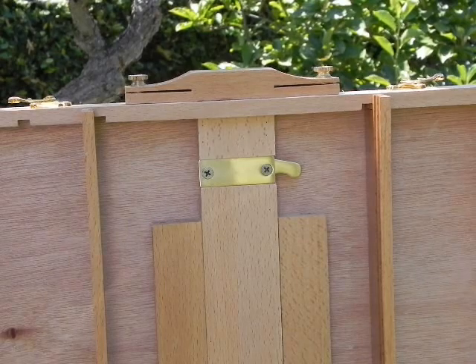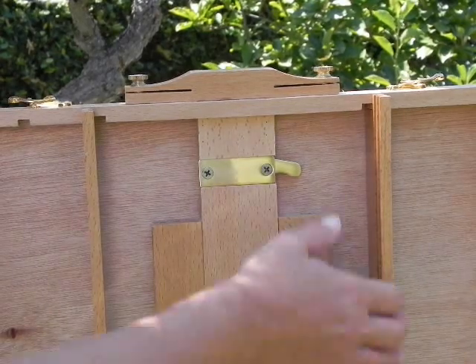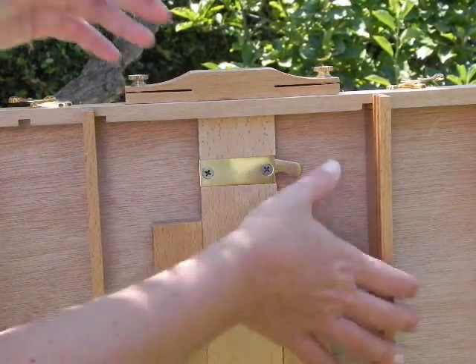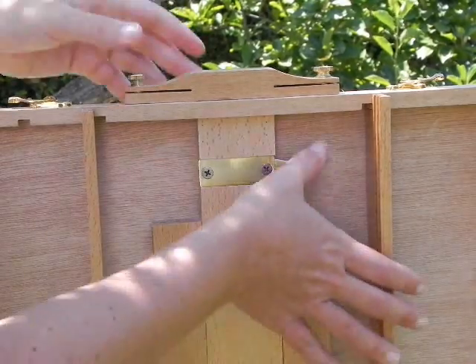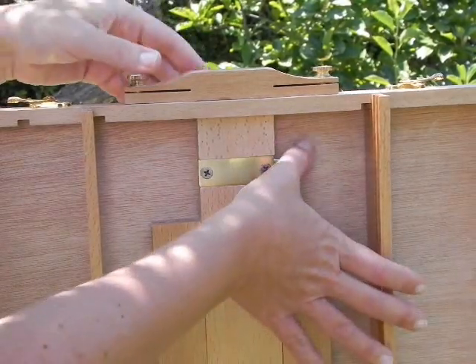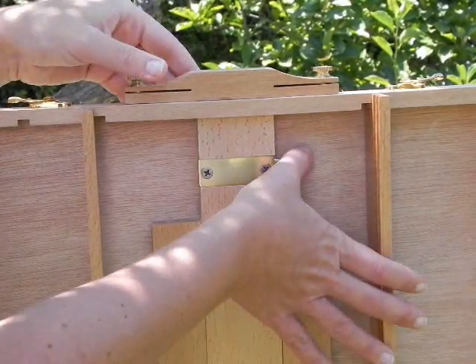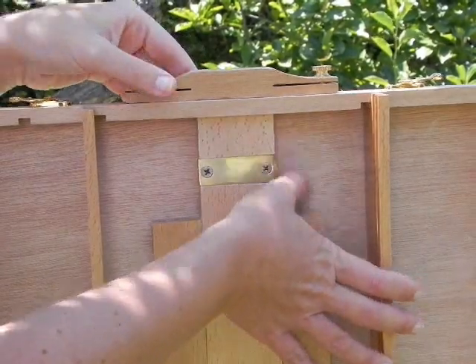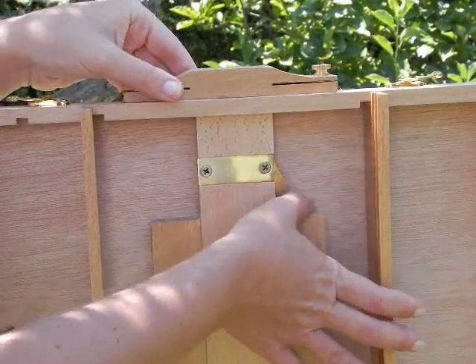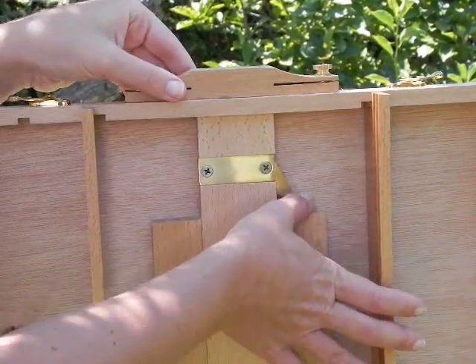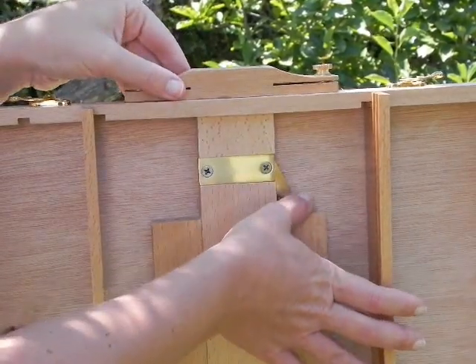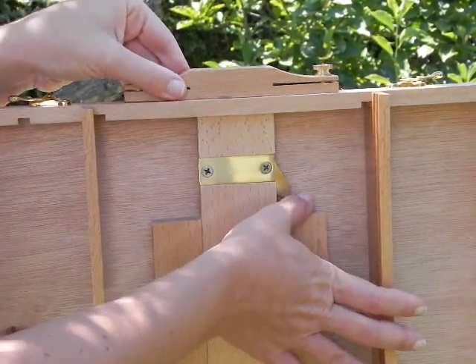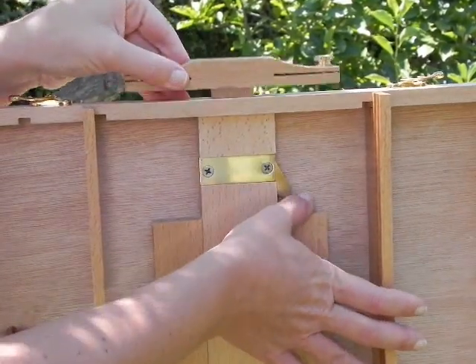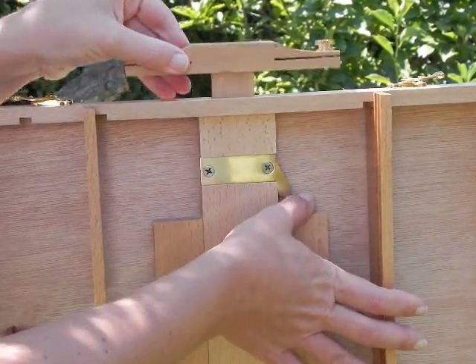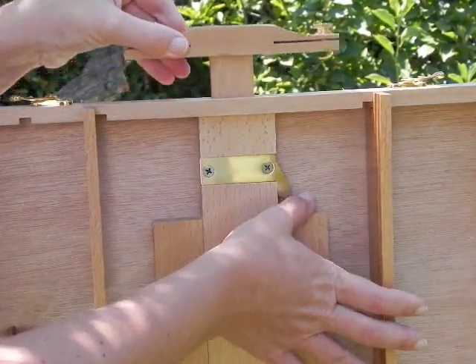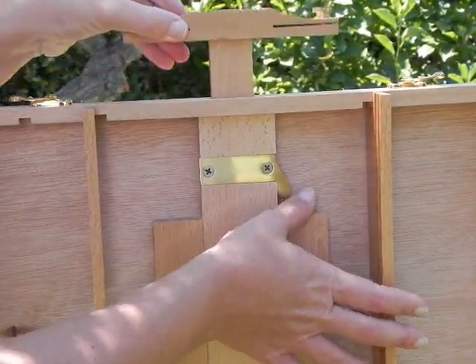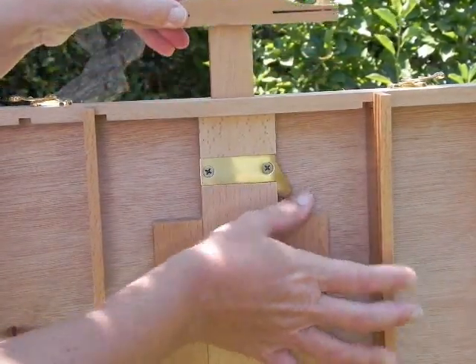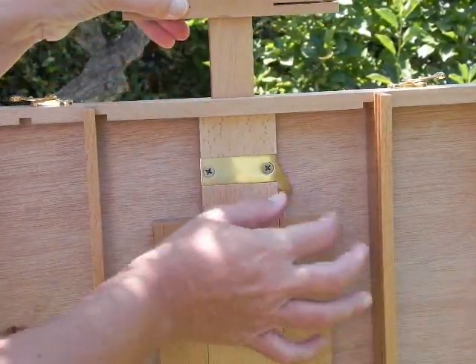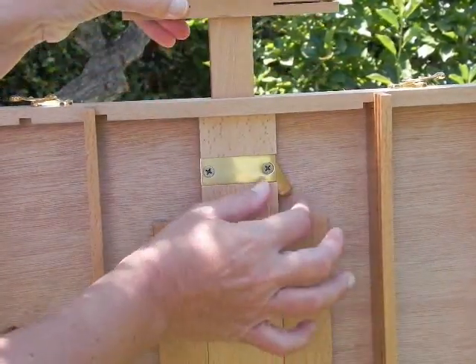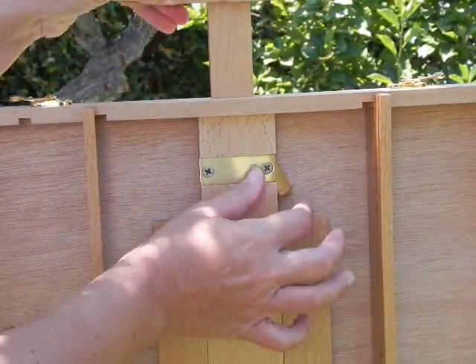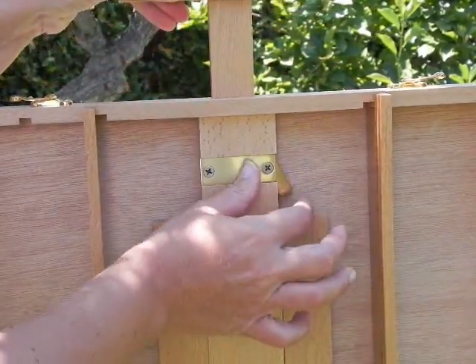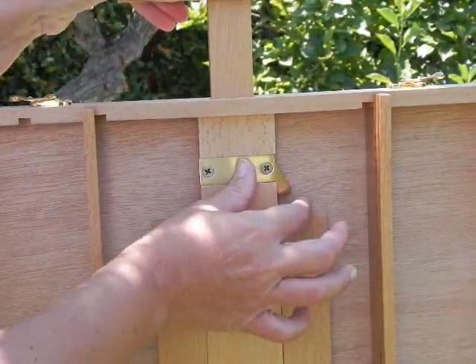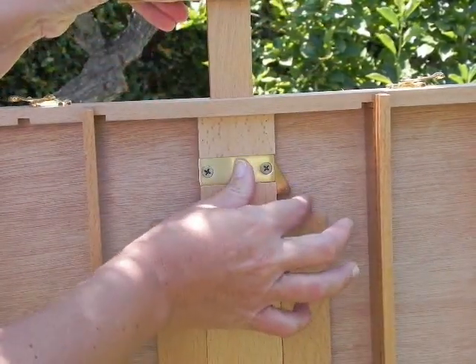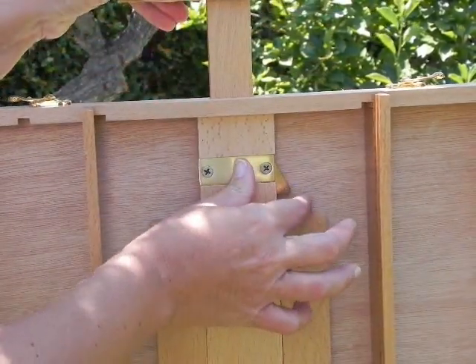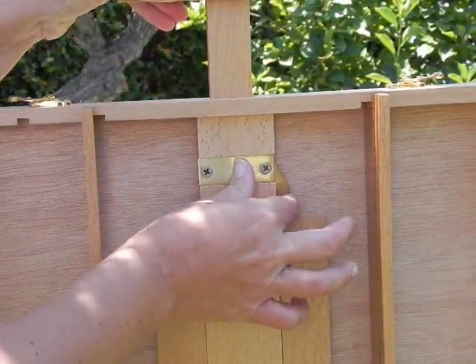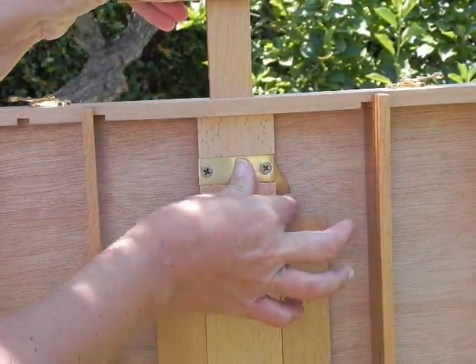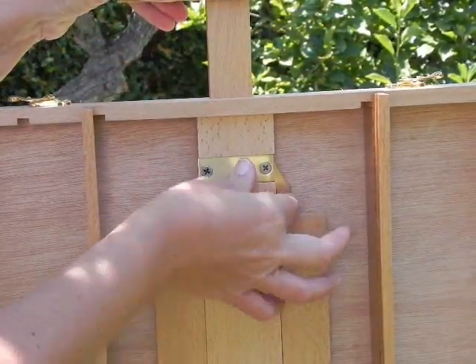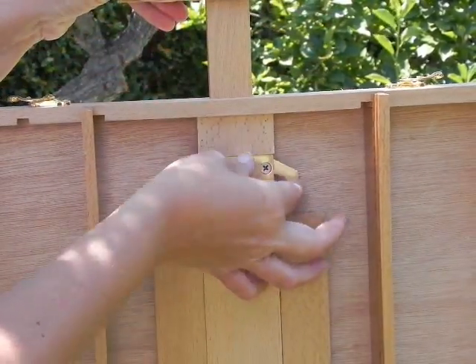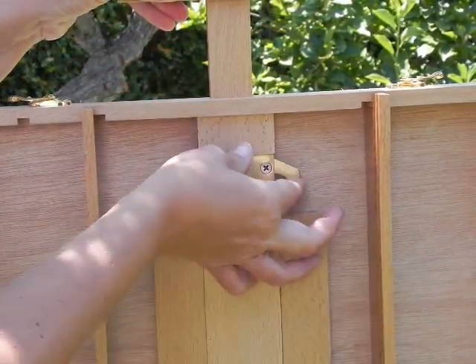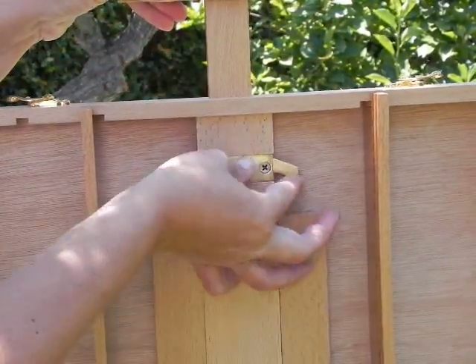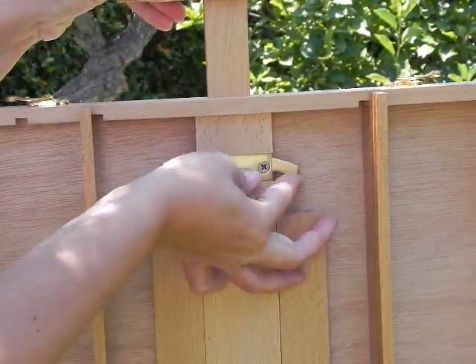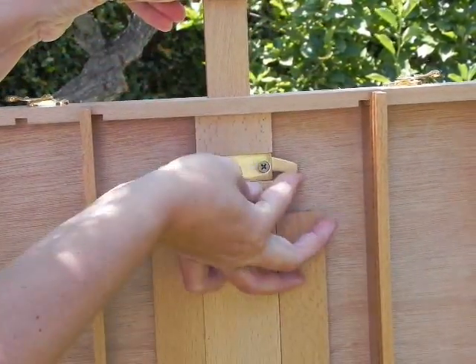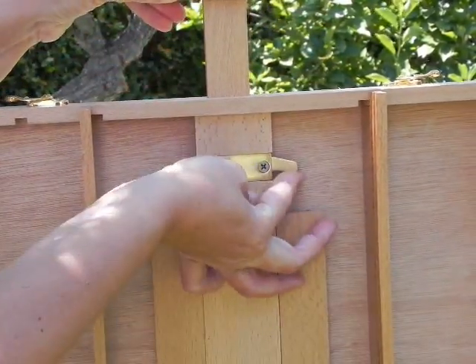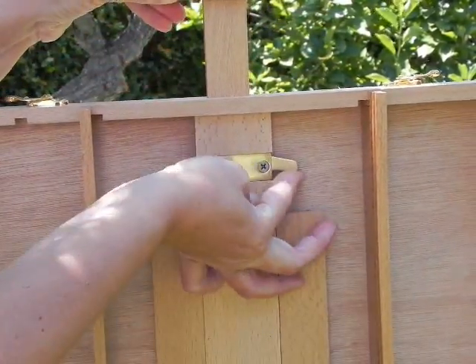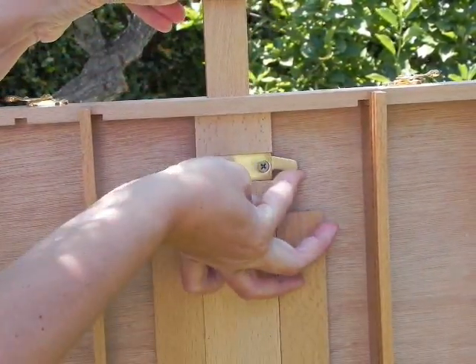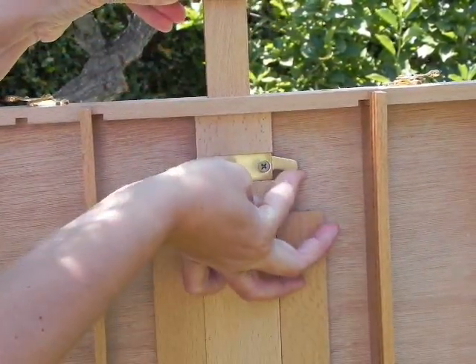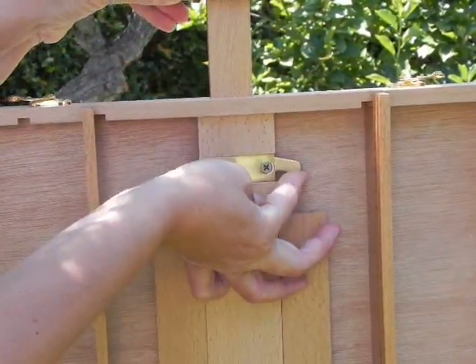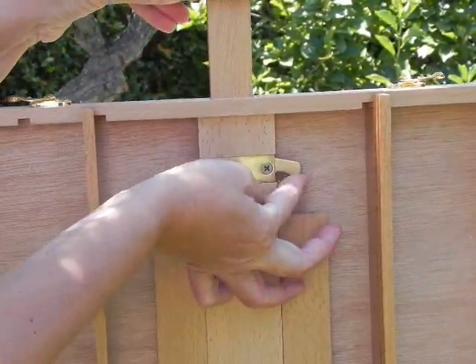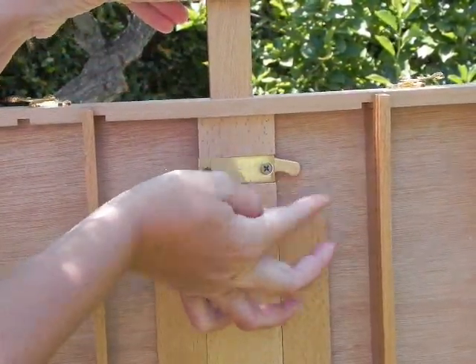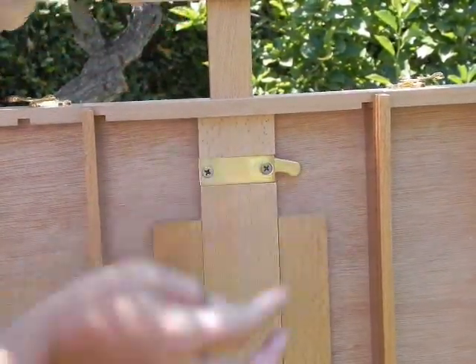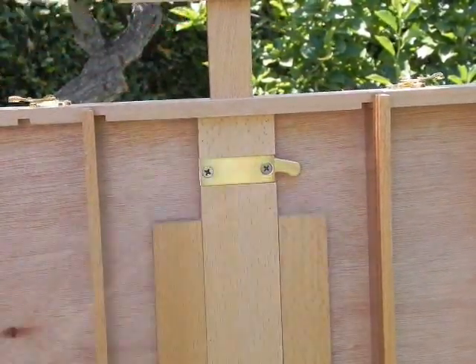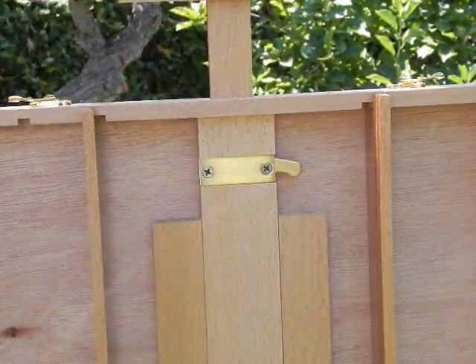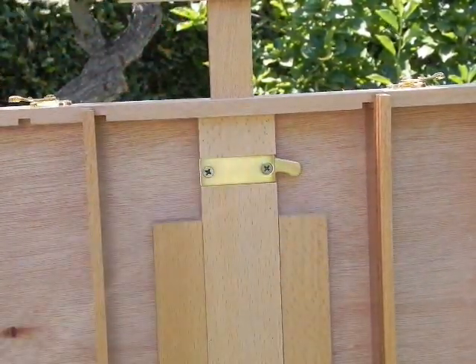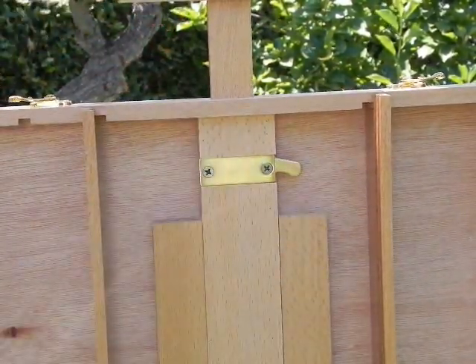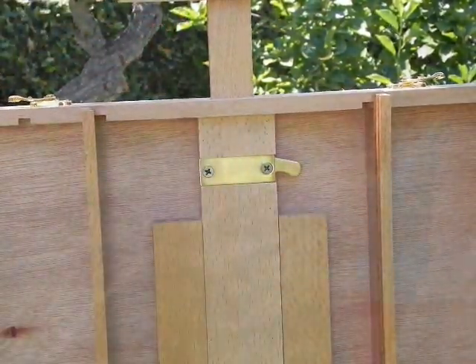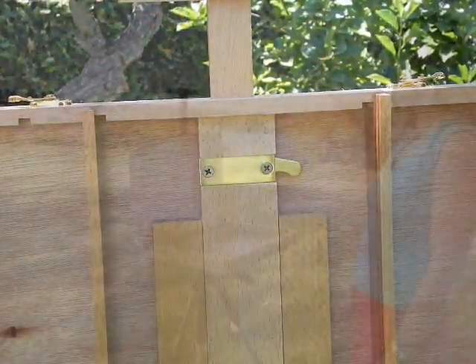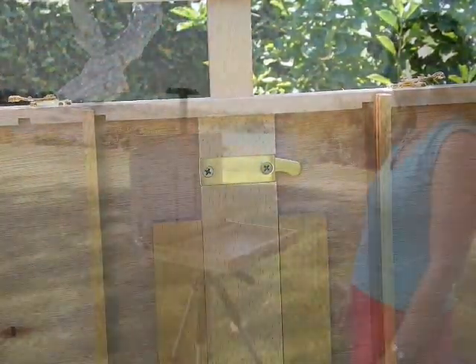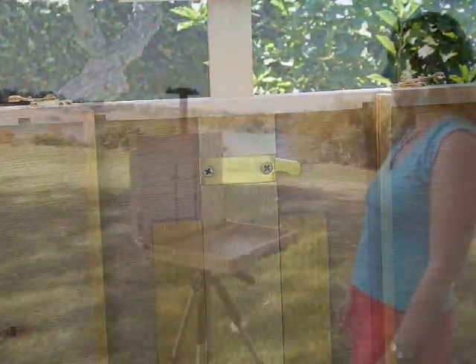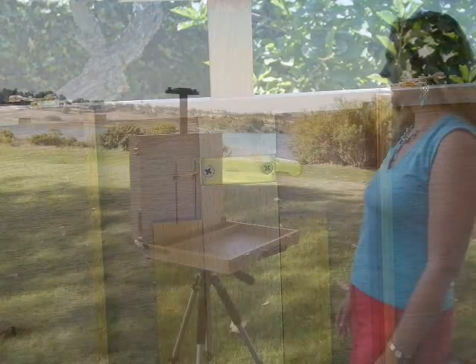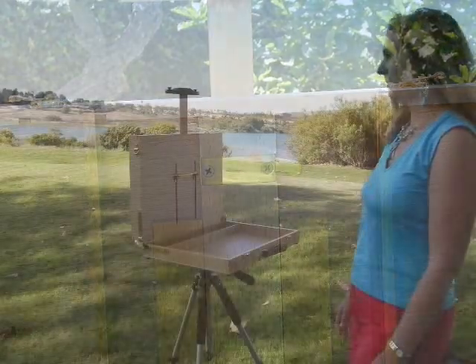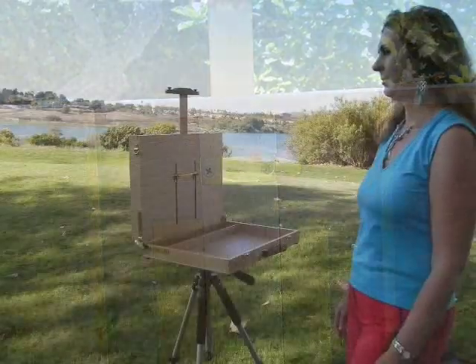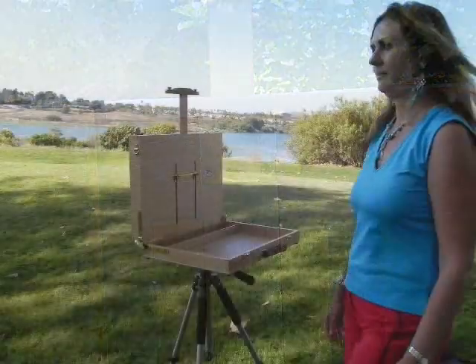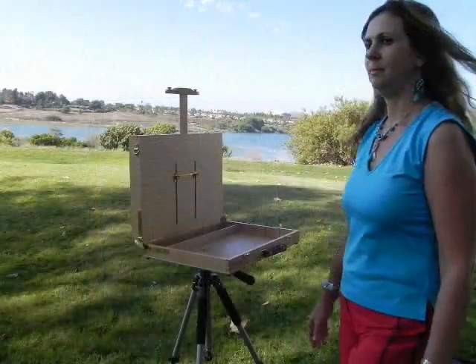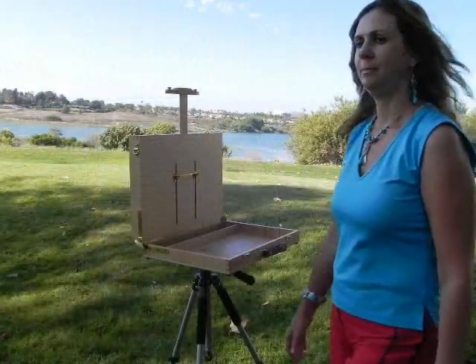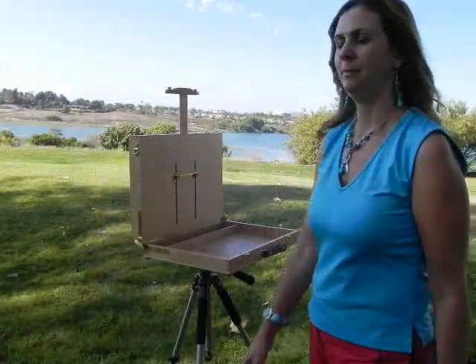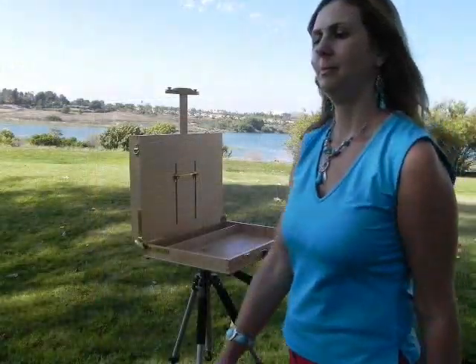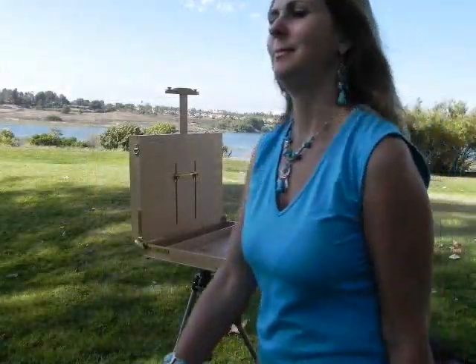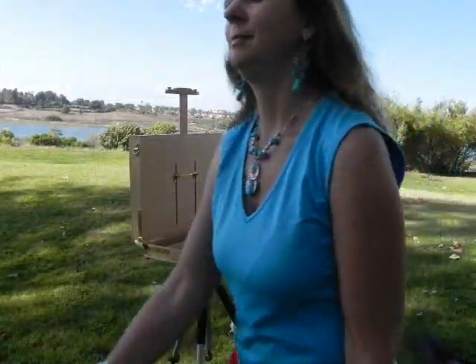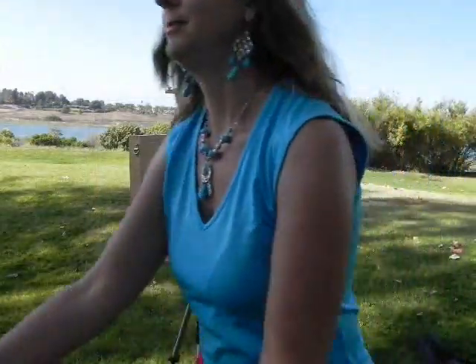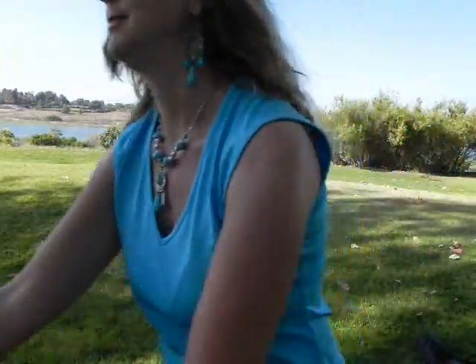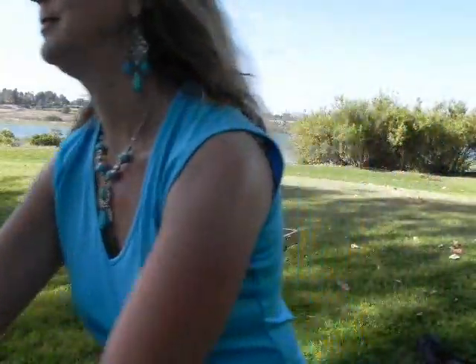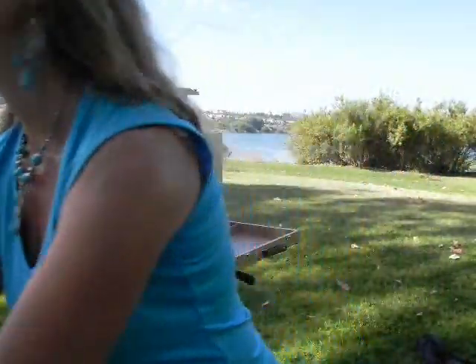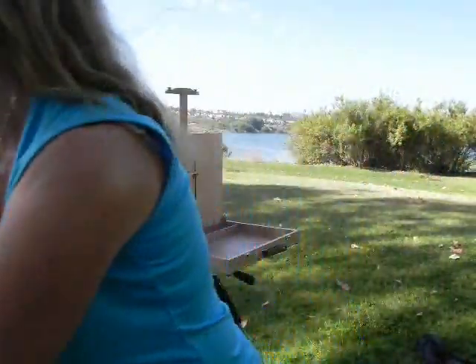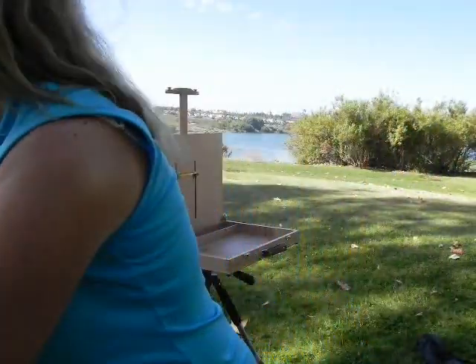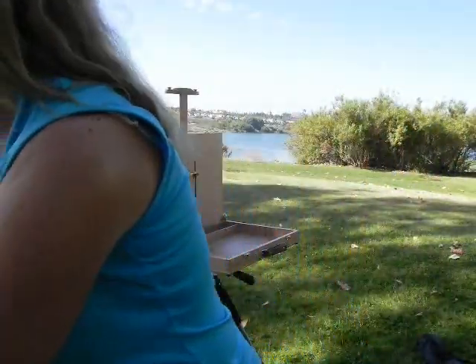Push down the snap lock to unlock the T-bar, raise it to the desired height and then push up the snap lock to secure.